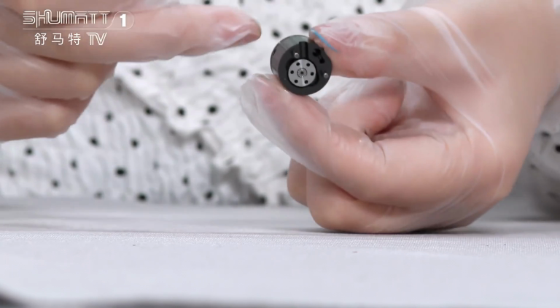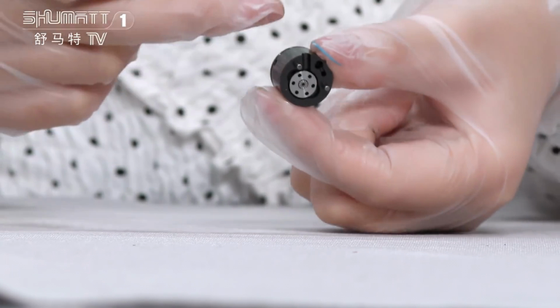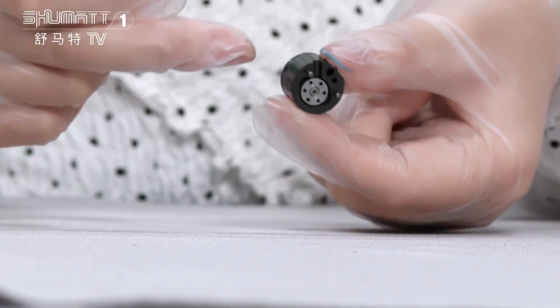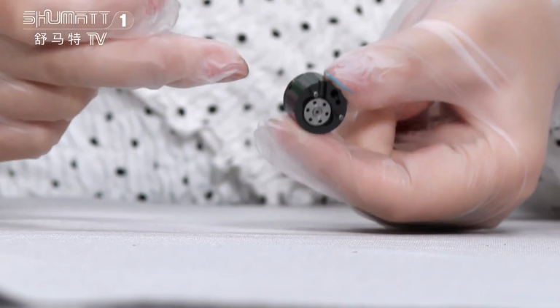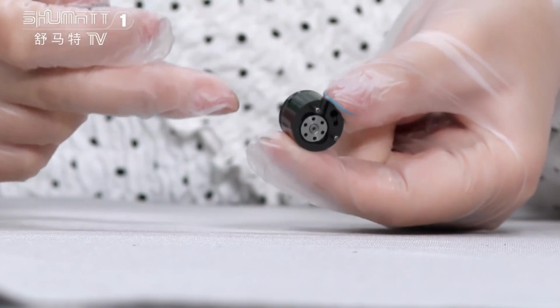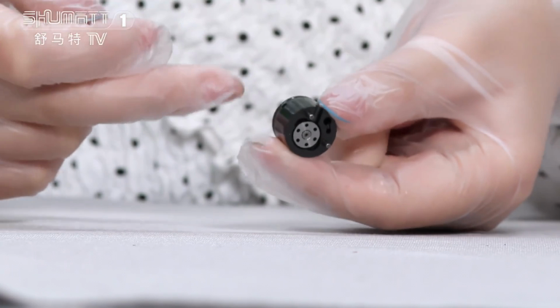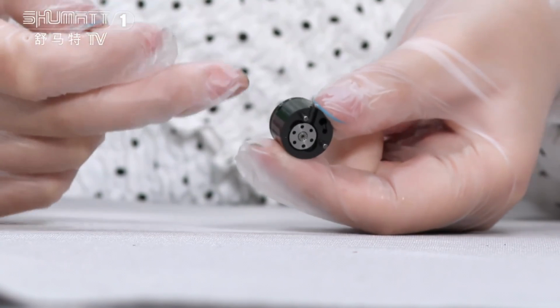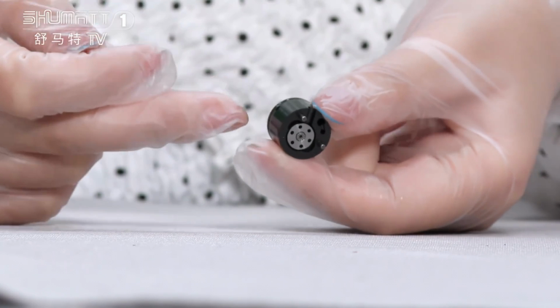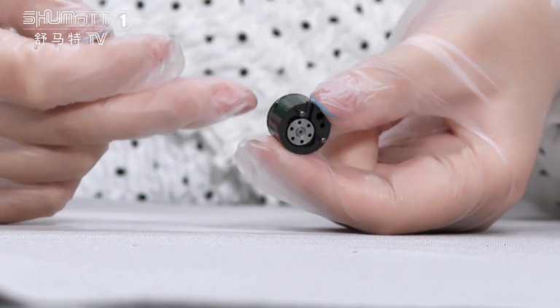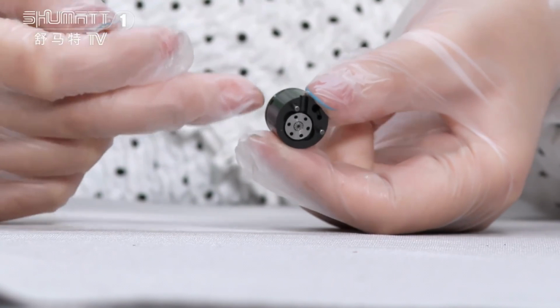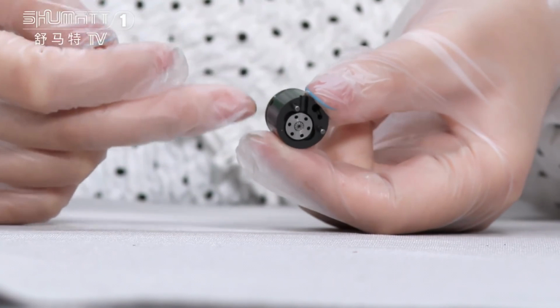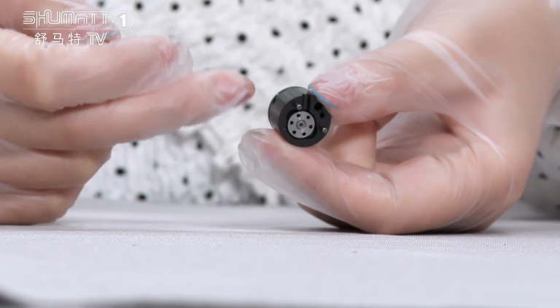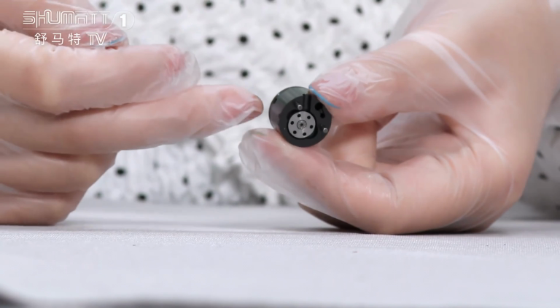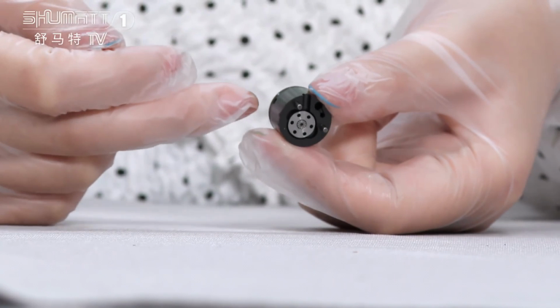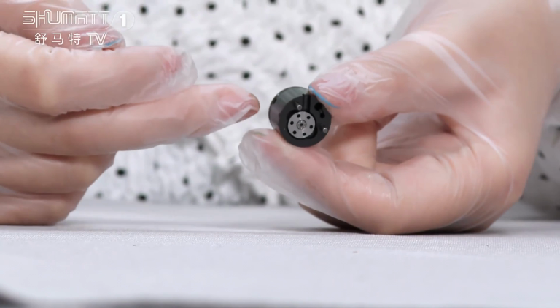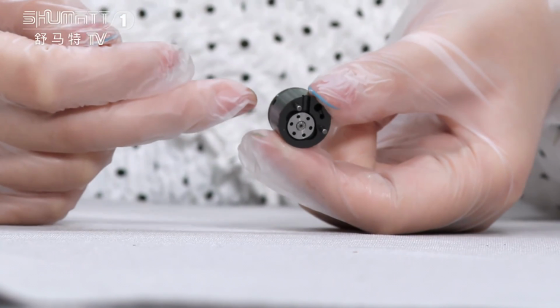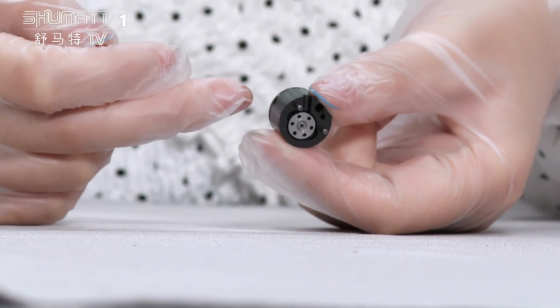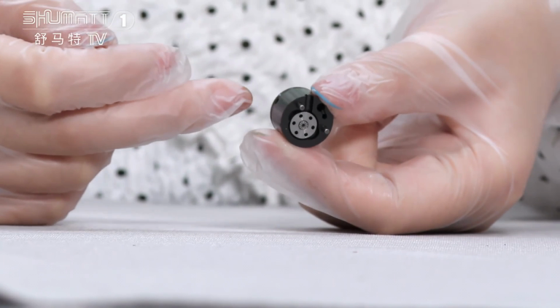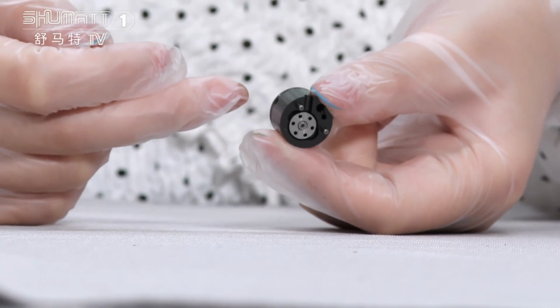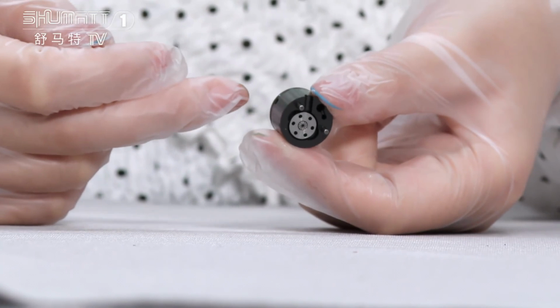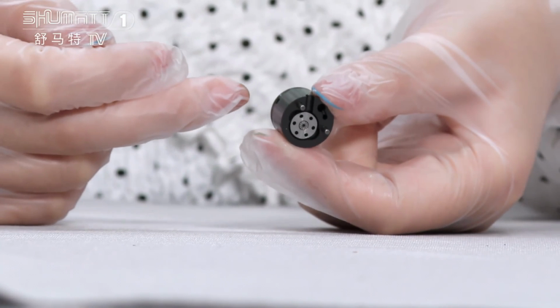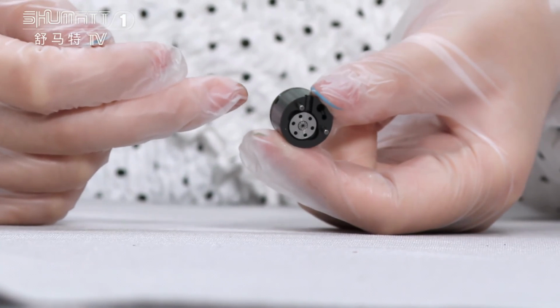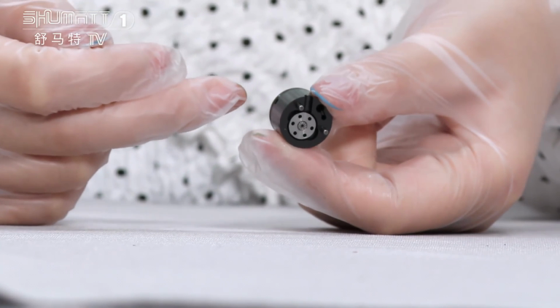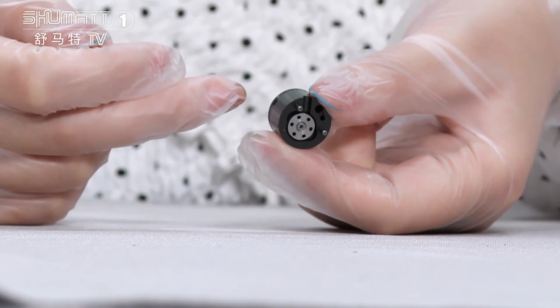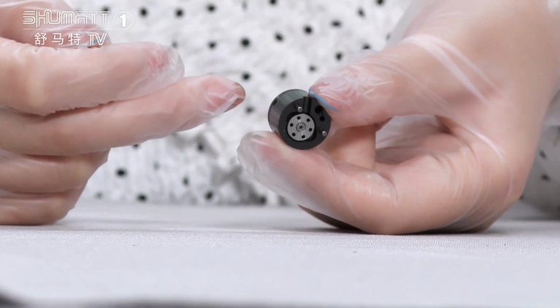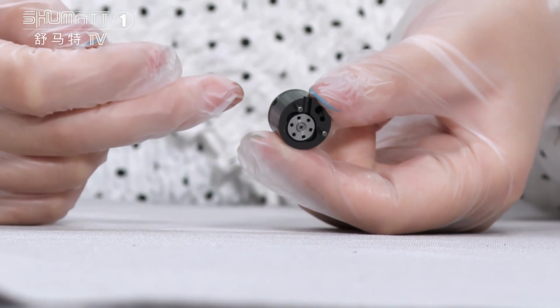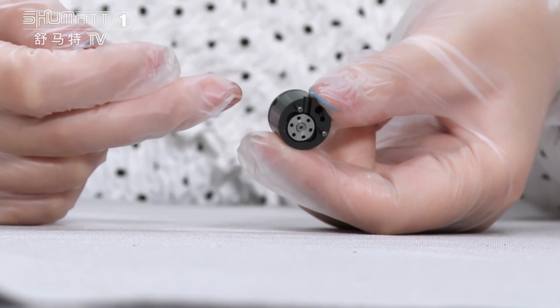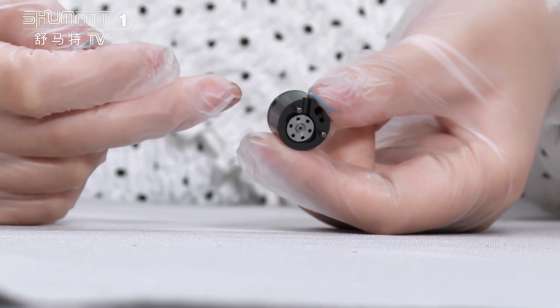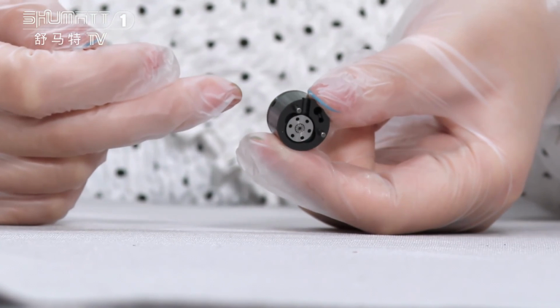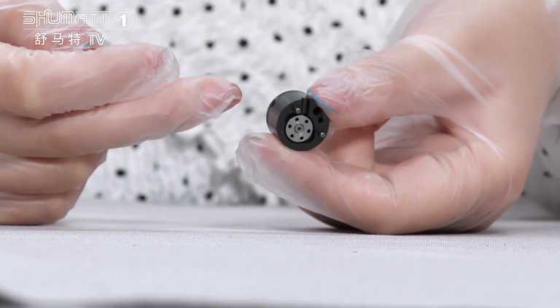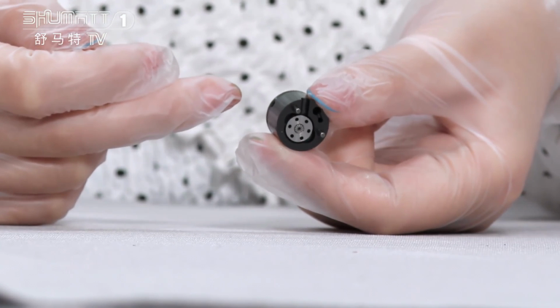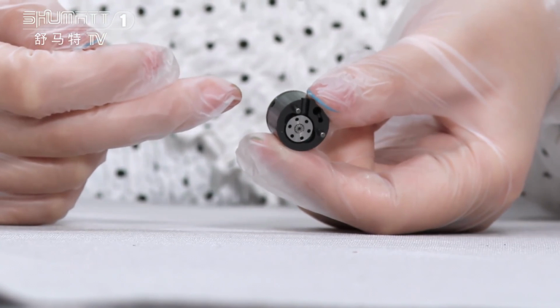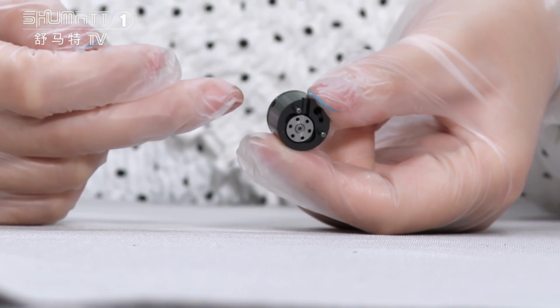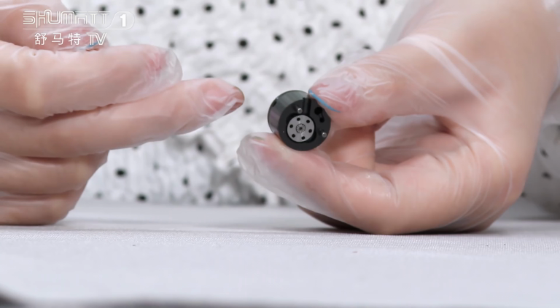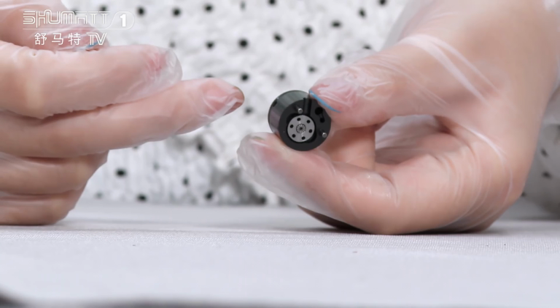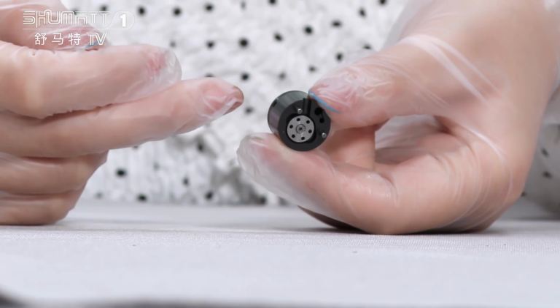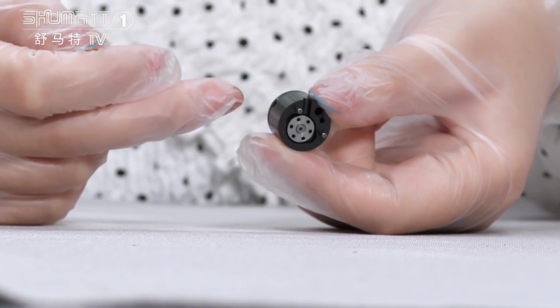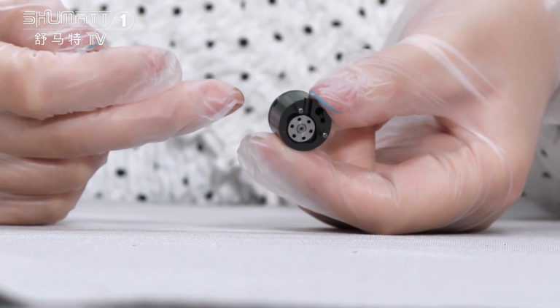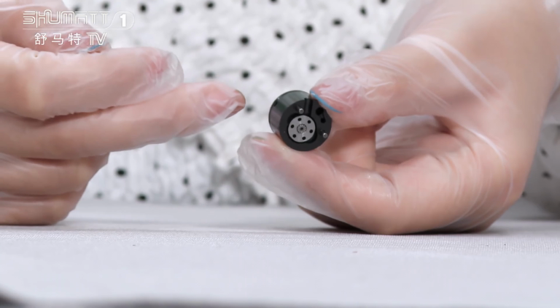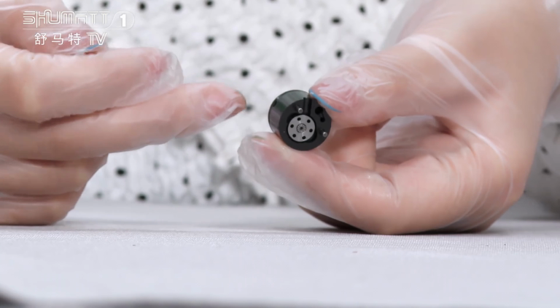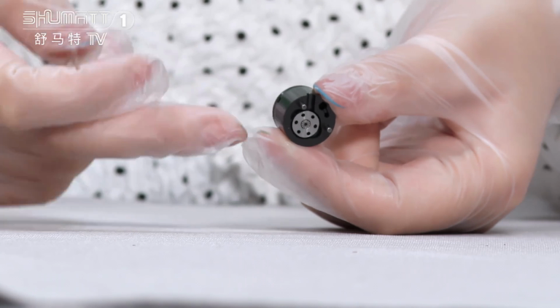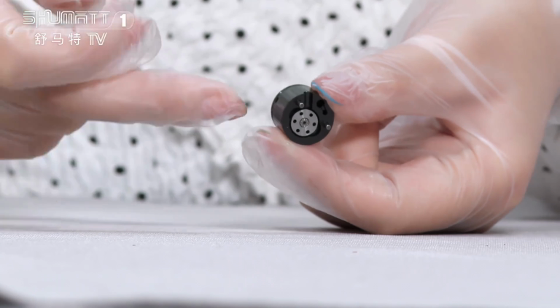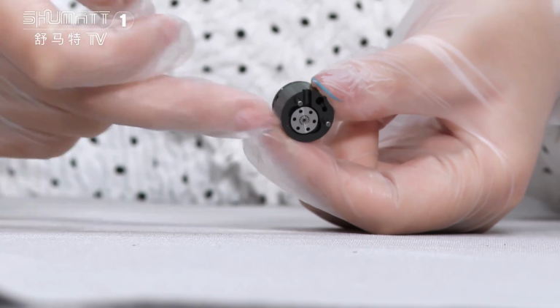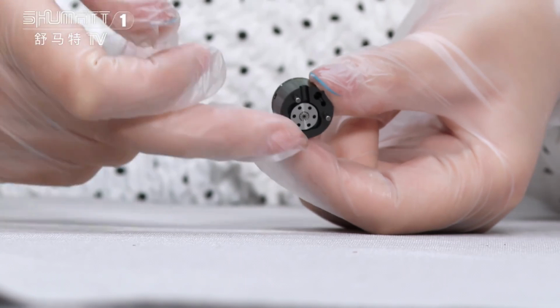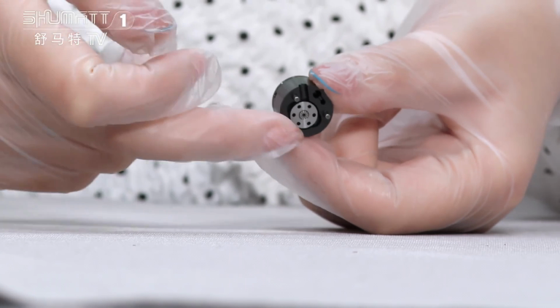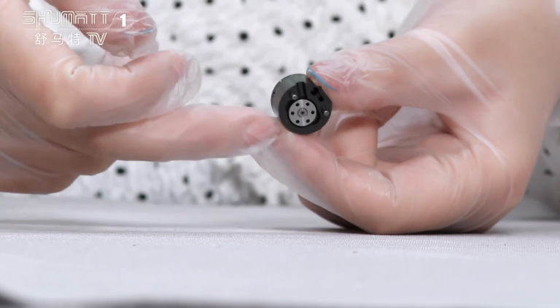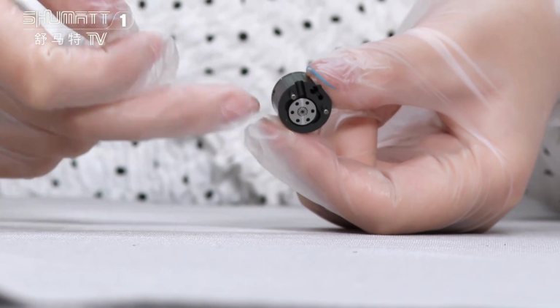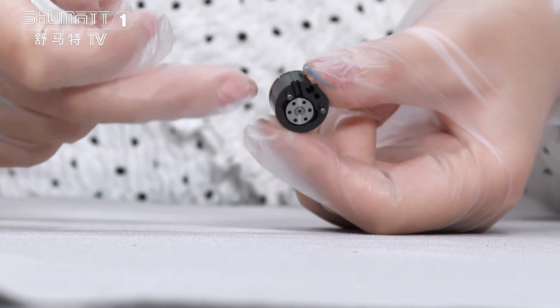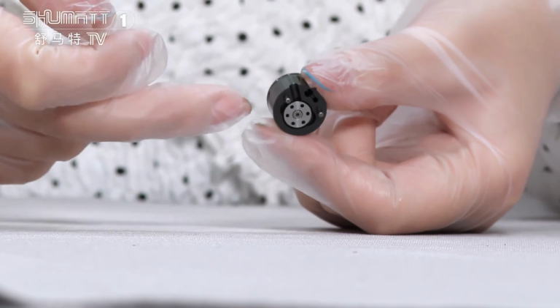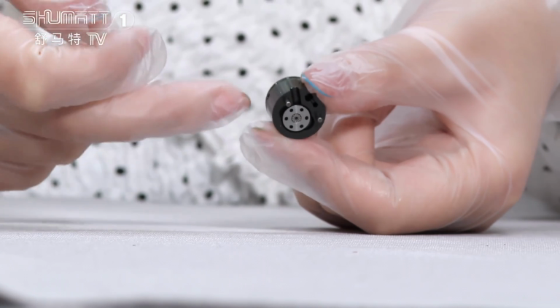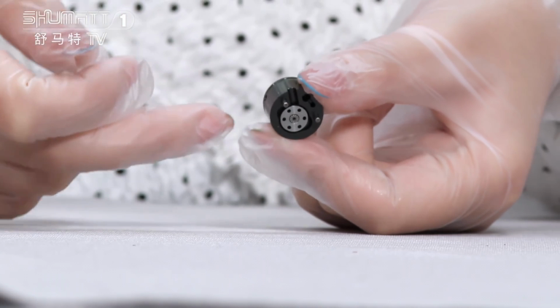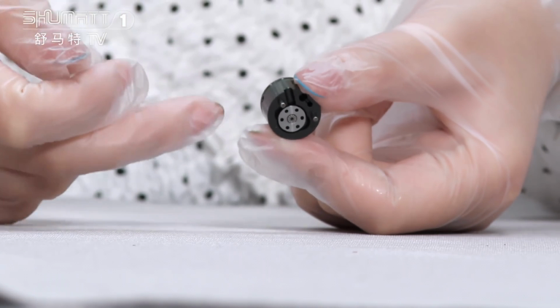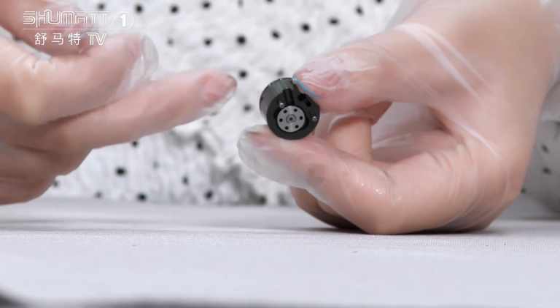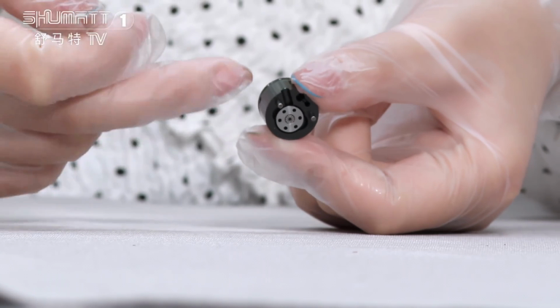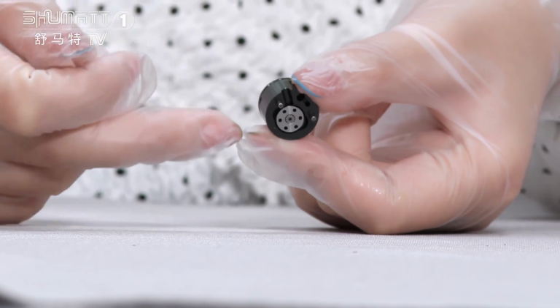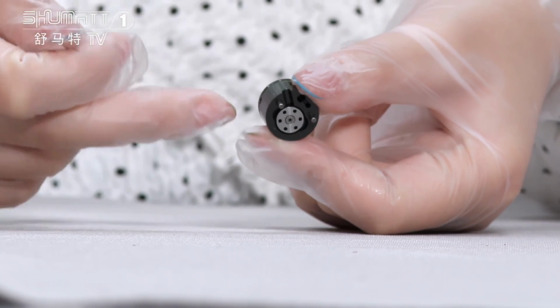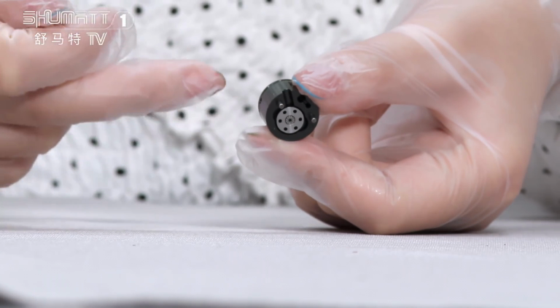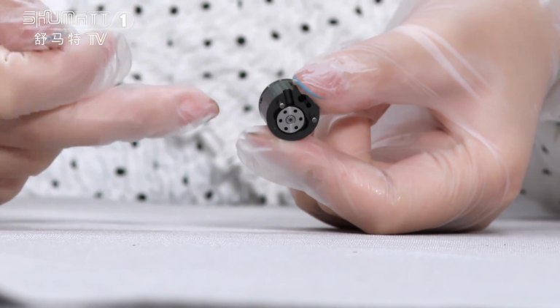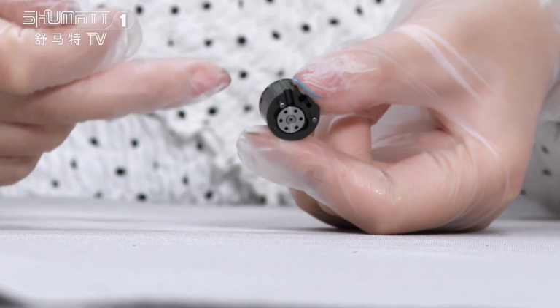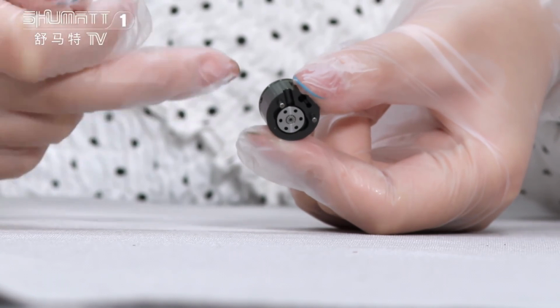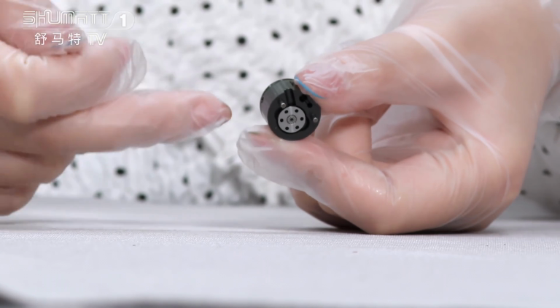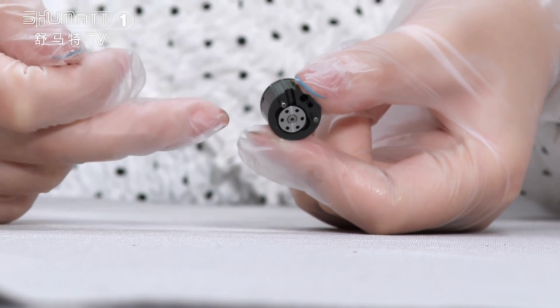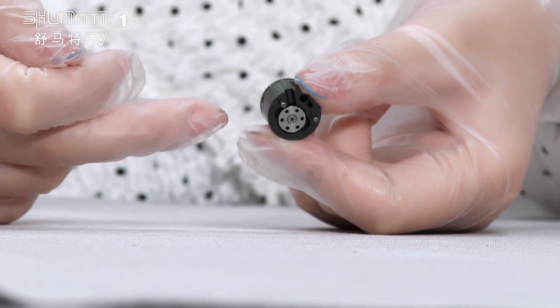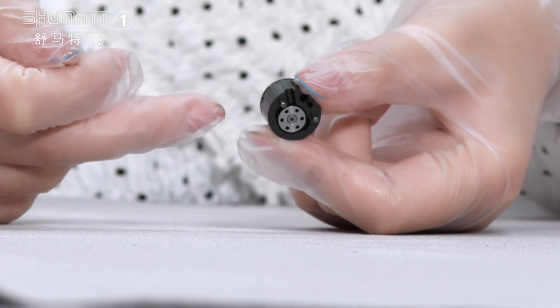As you can see, the big part is the valve shell, and inside, that's the valve spool.